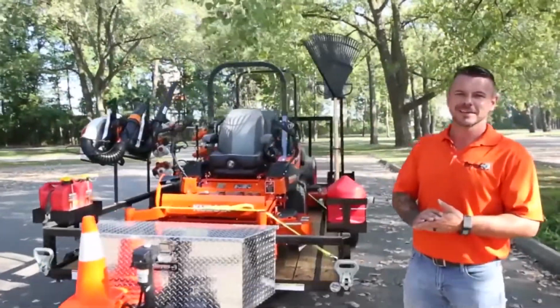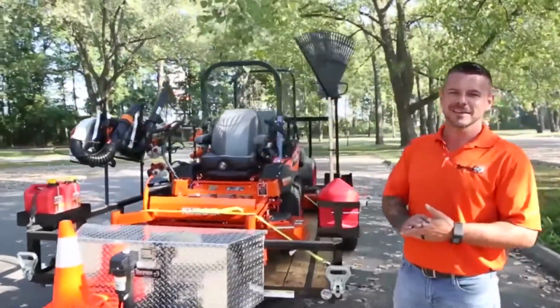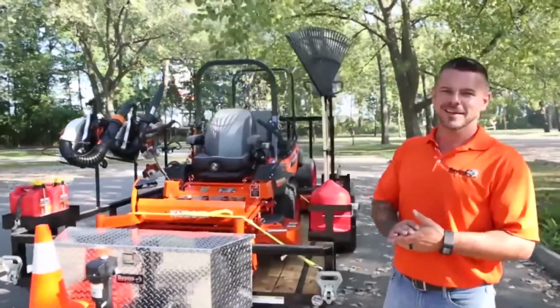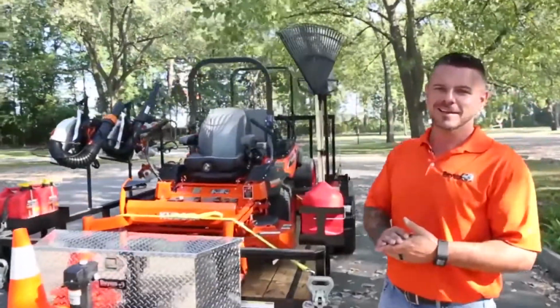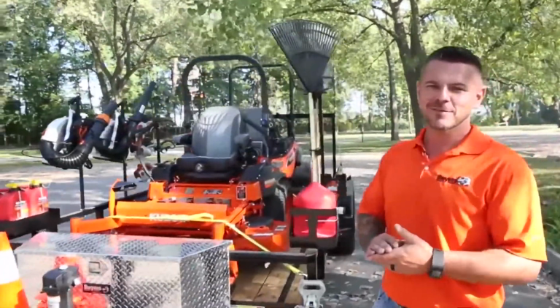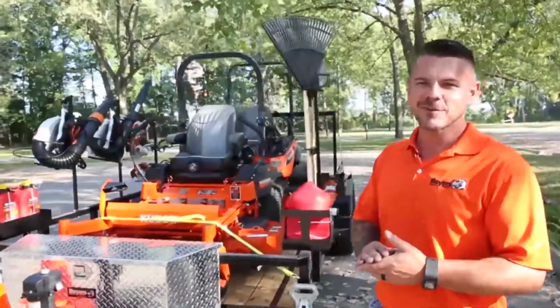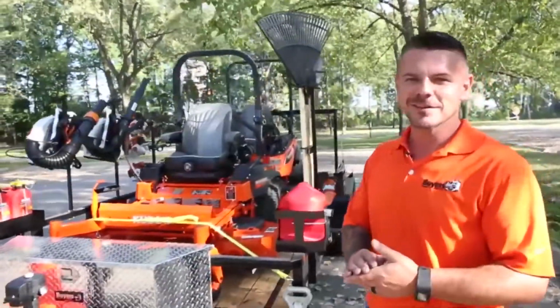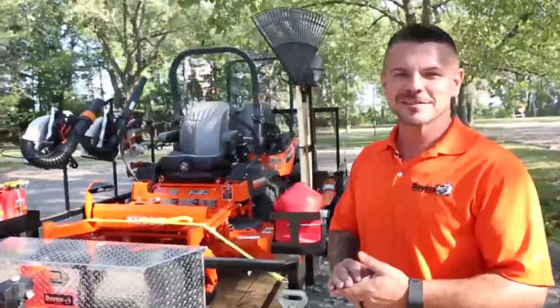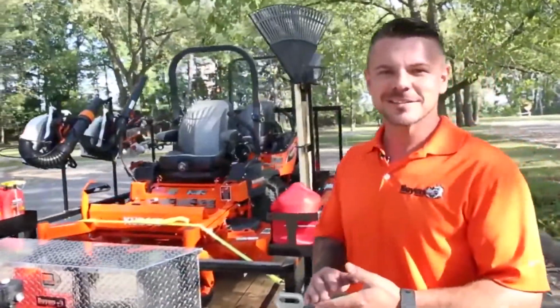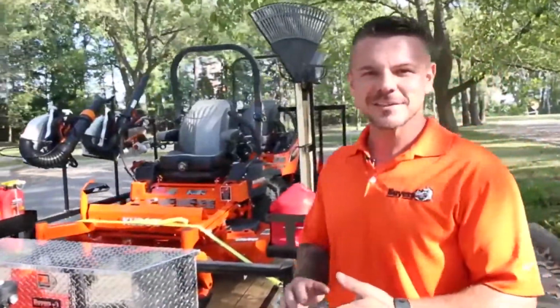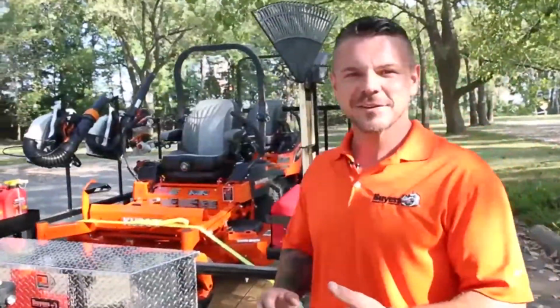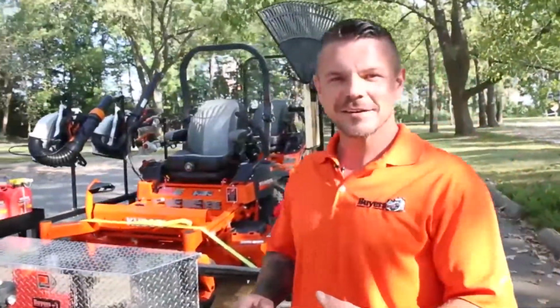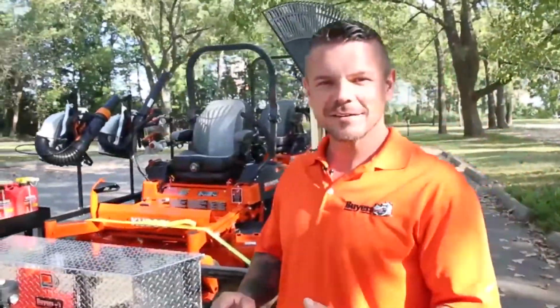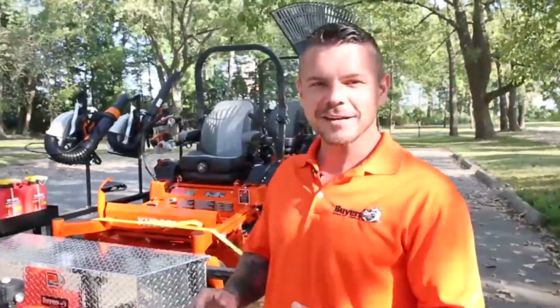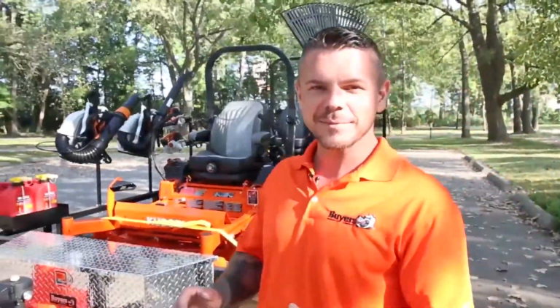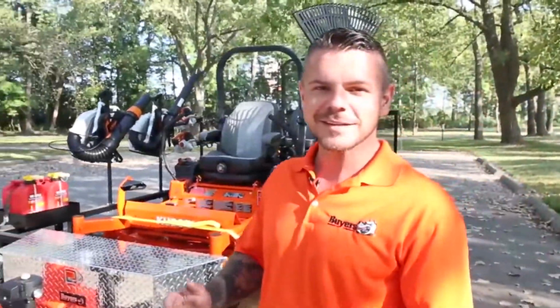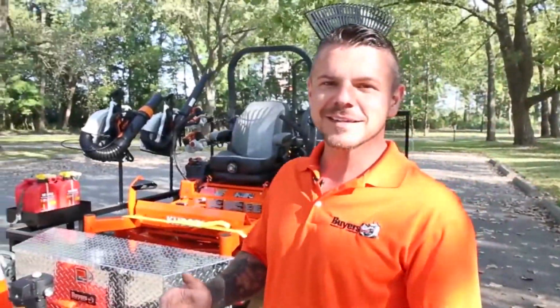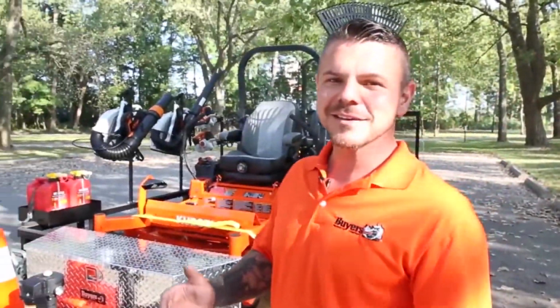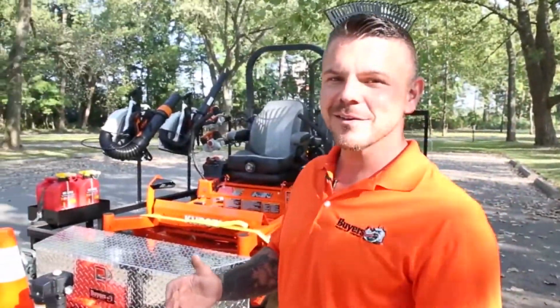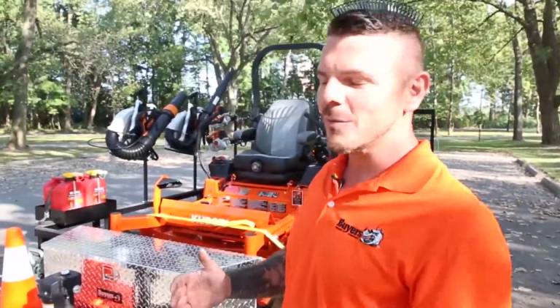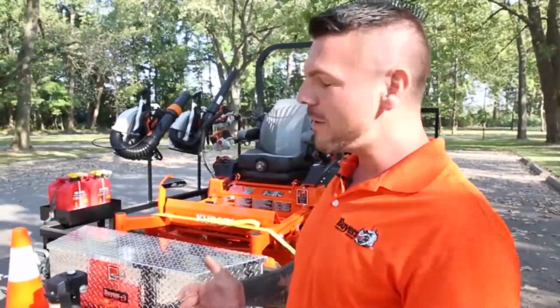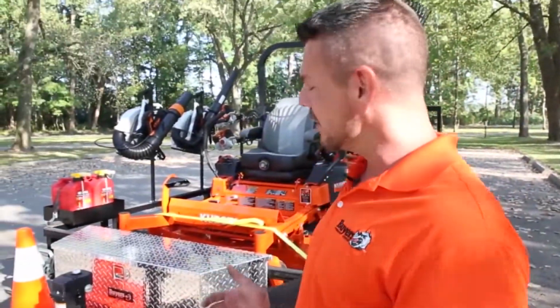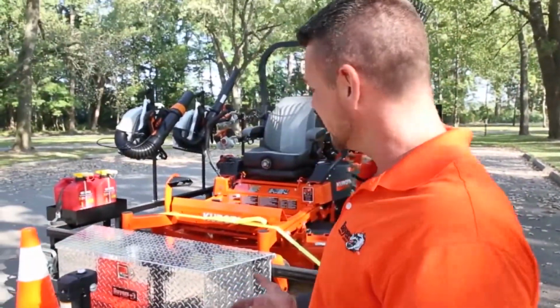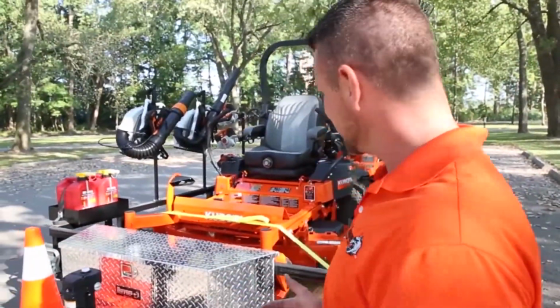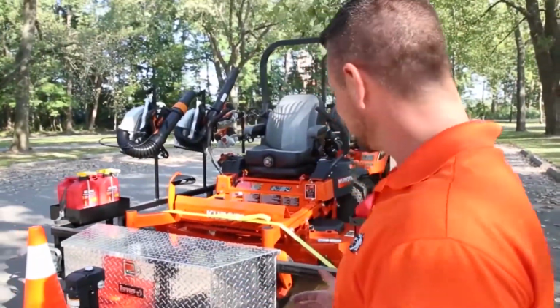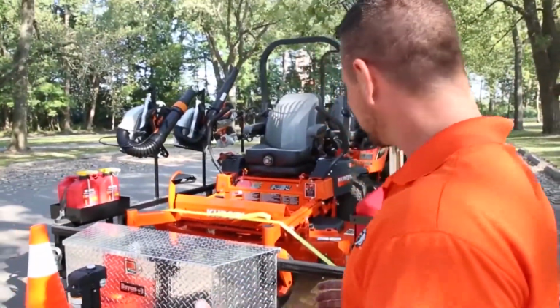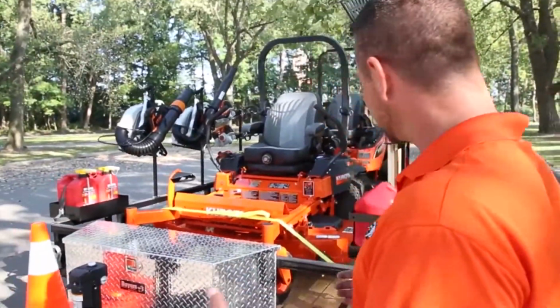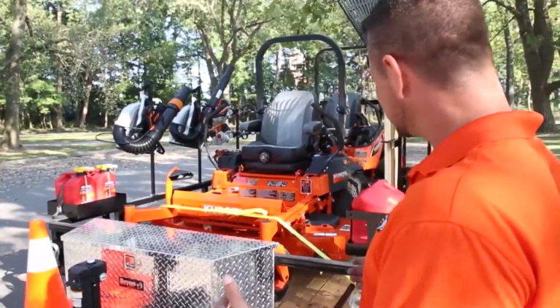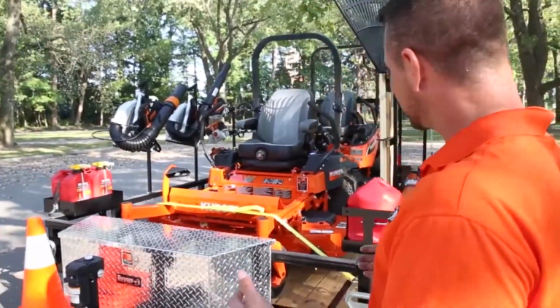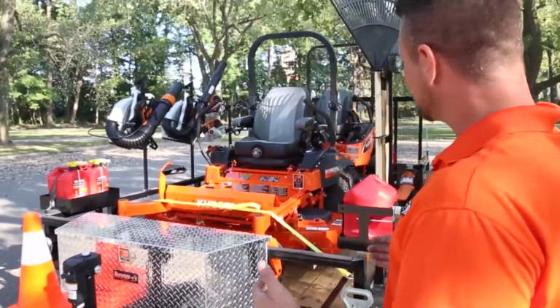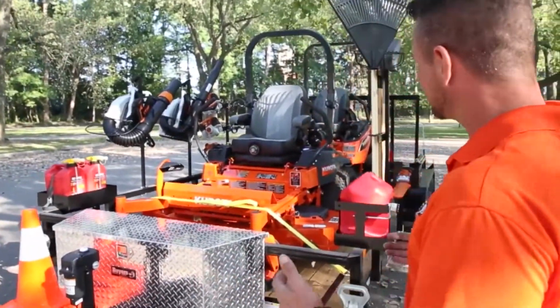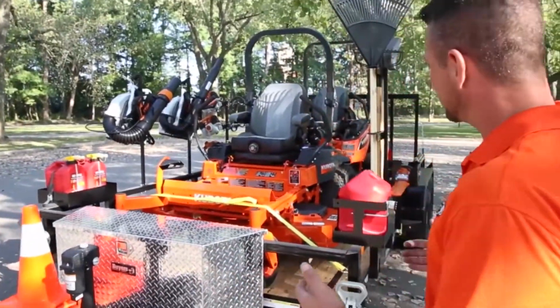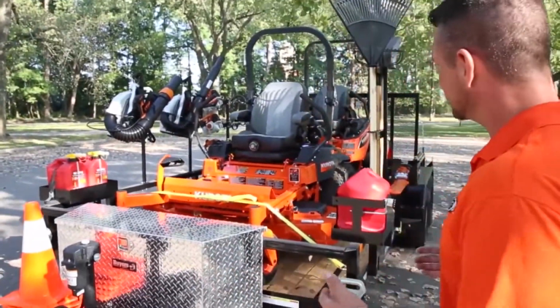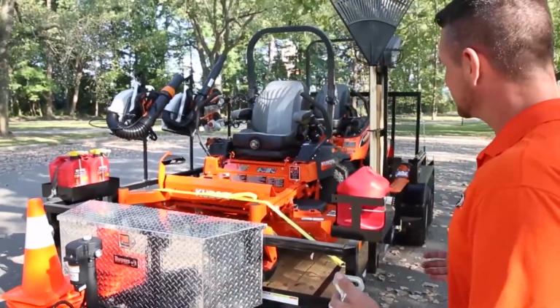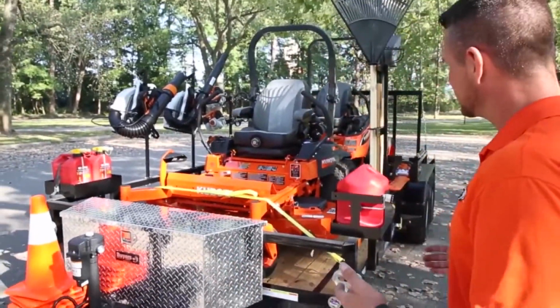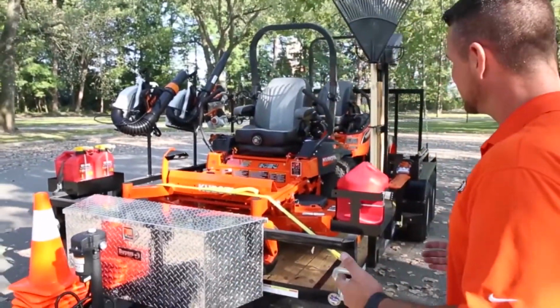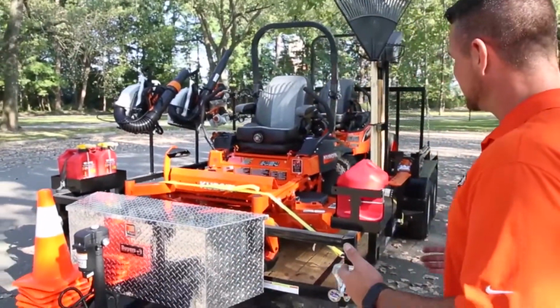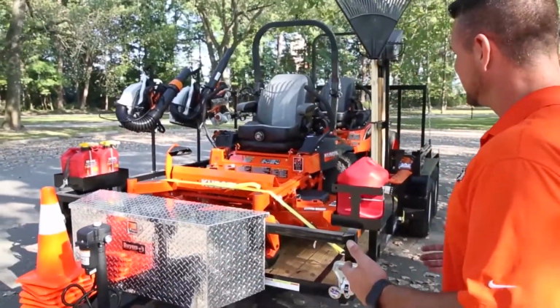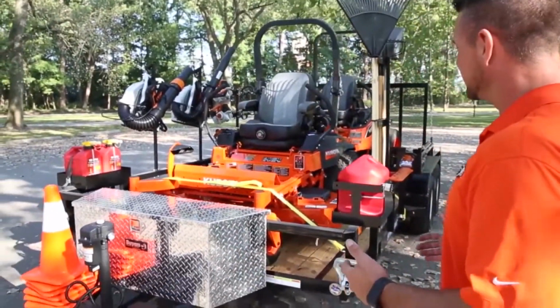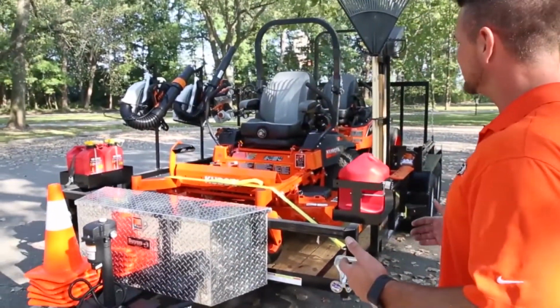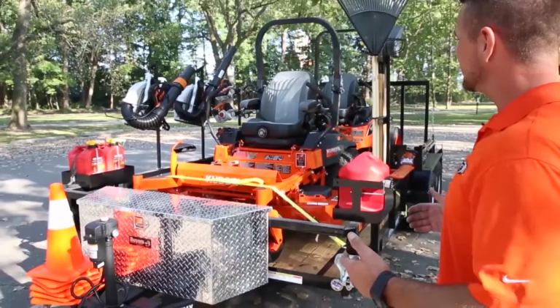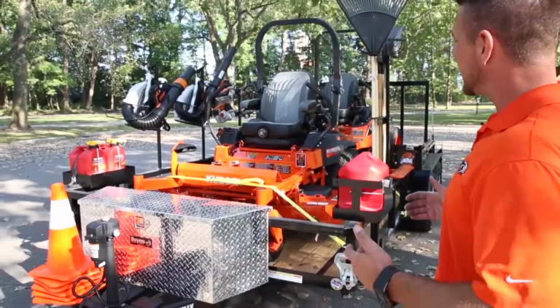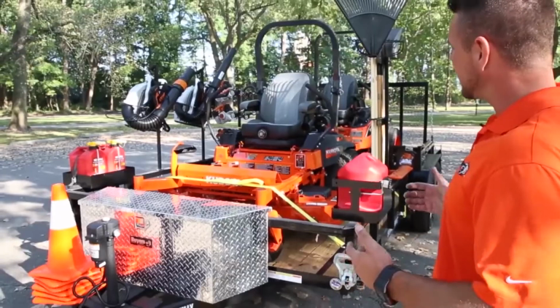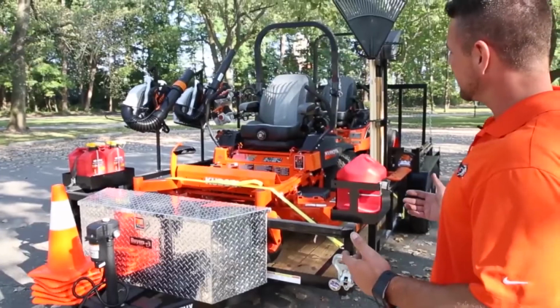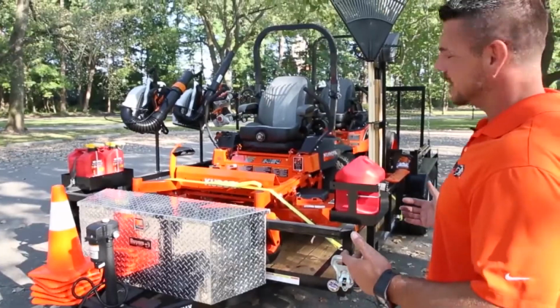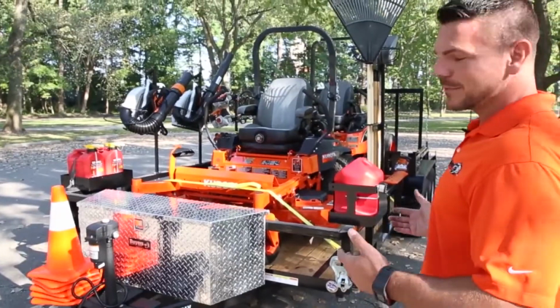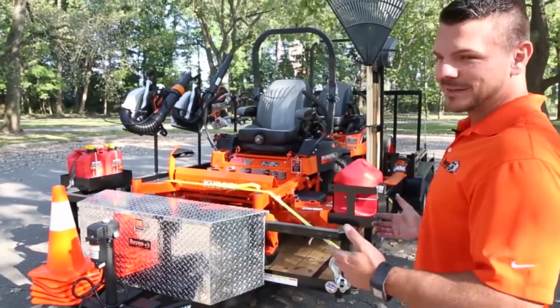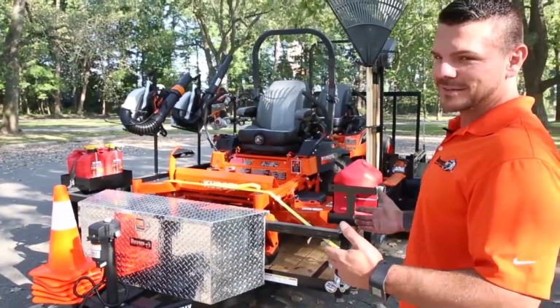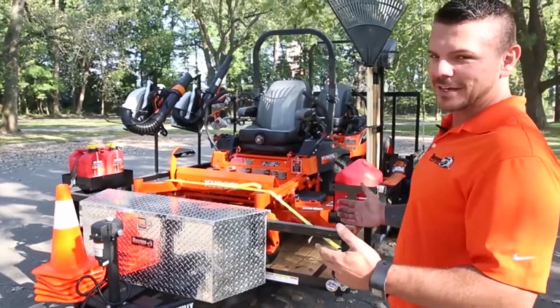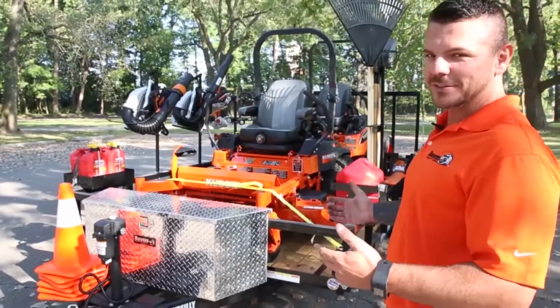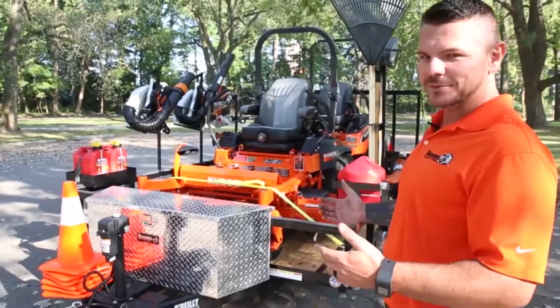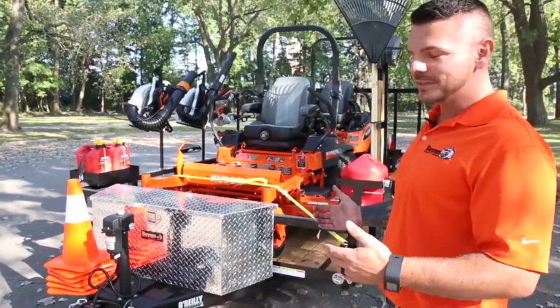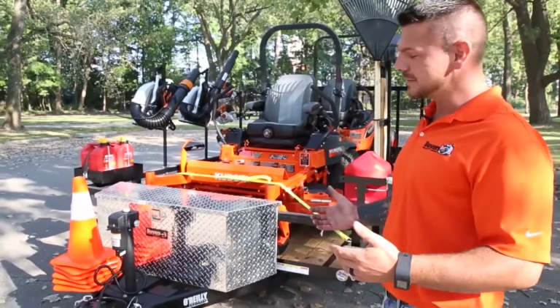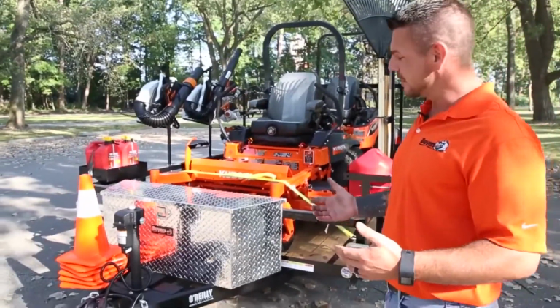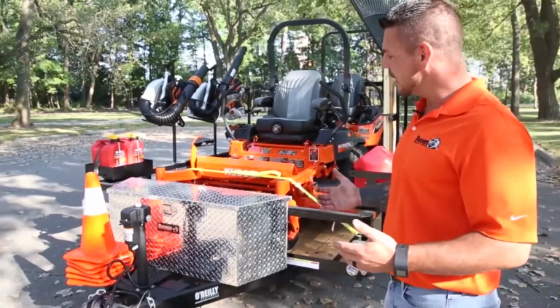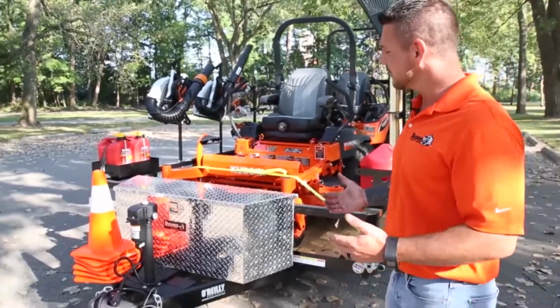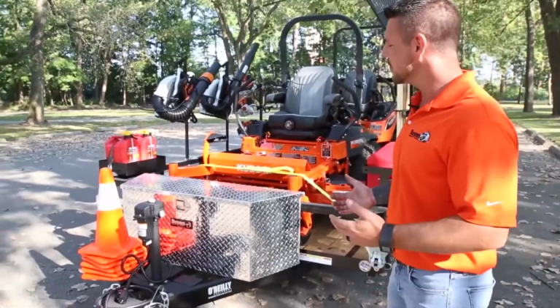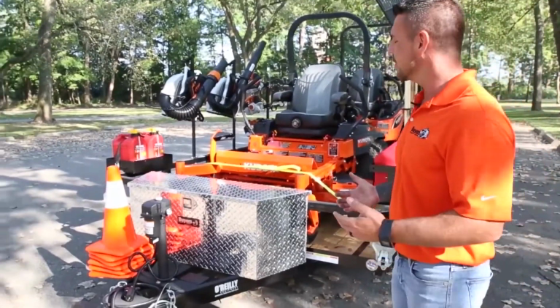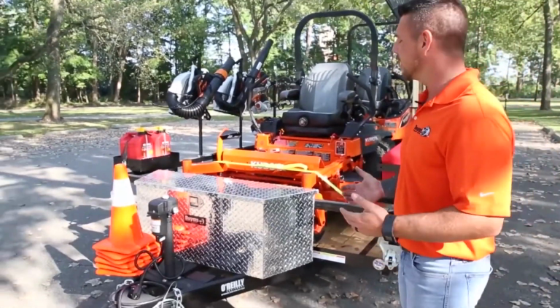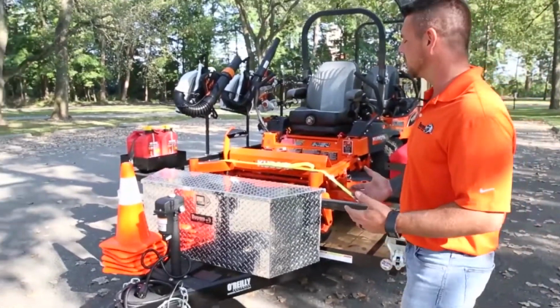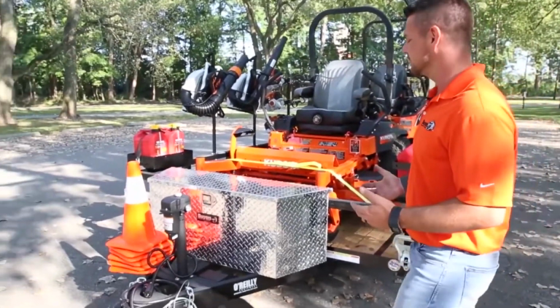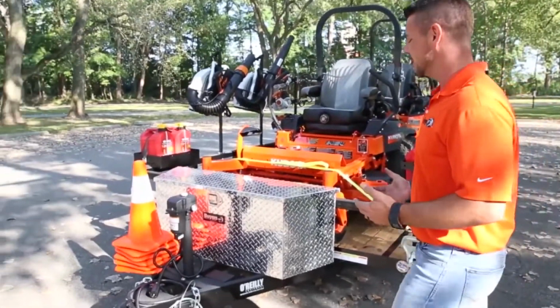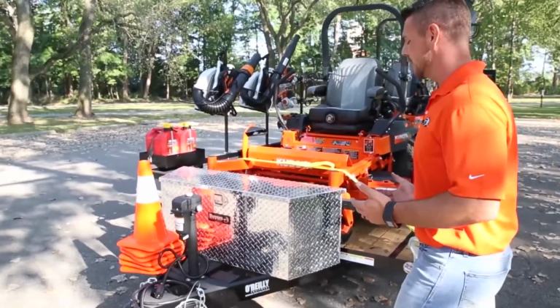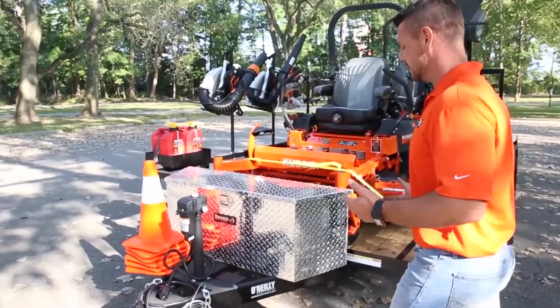Hey everyone, Steve here, and I'm going to take you on a walk through of a landscape trailer rig that's been outfitted with accessories offered by Buyers Products.